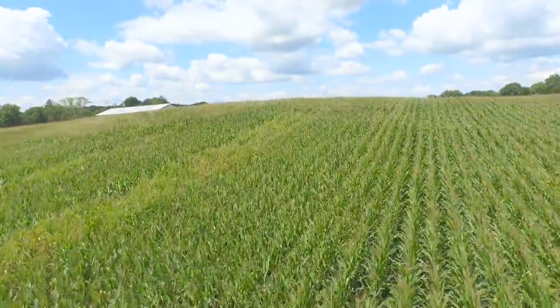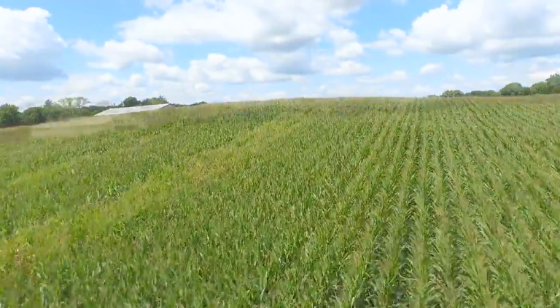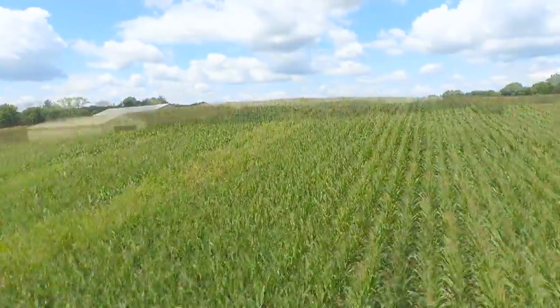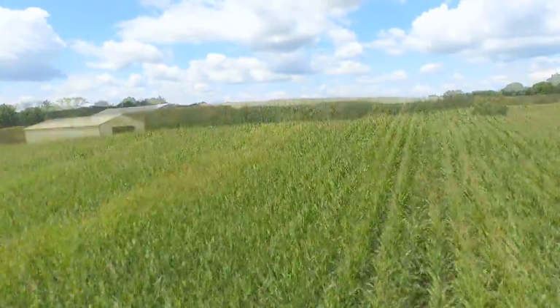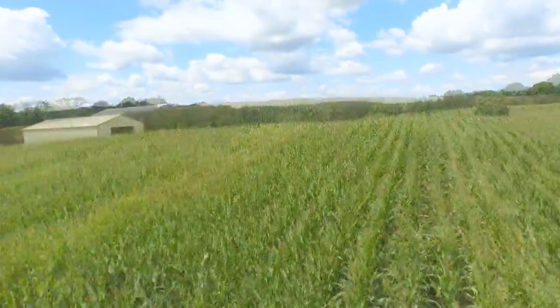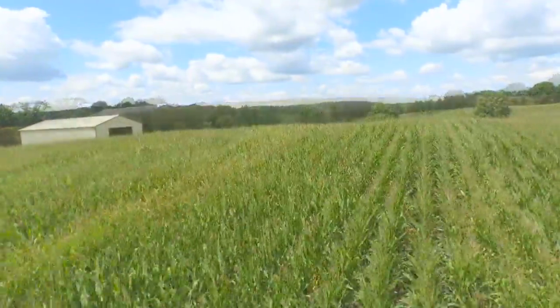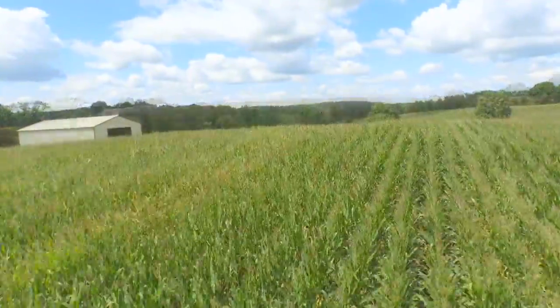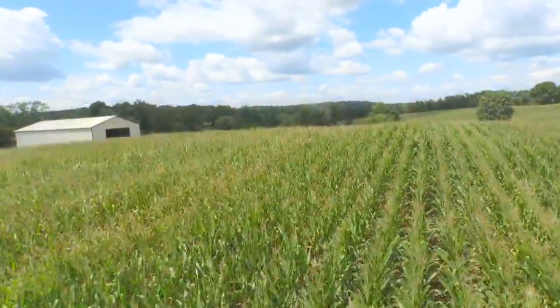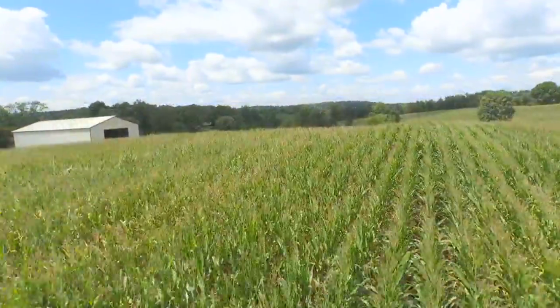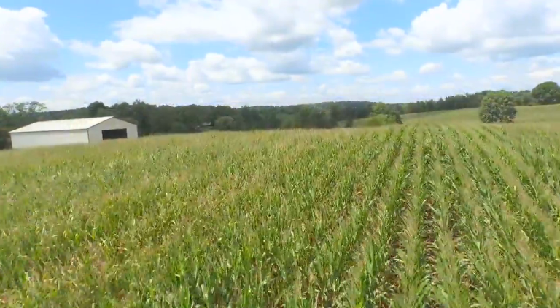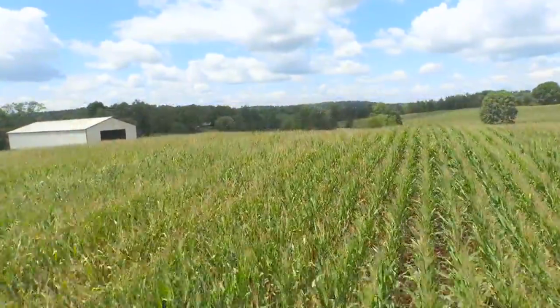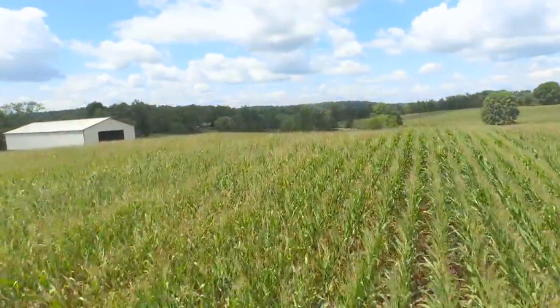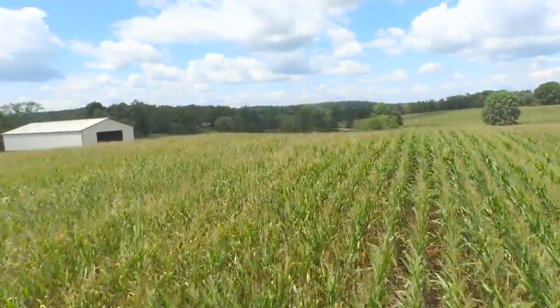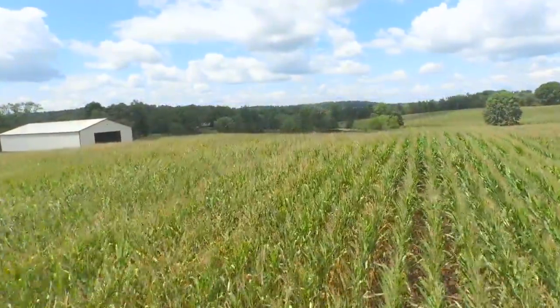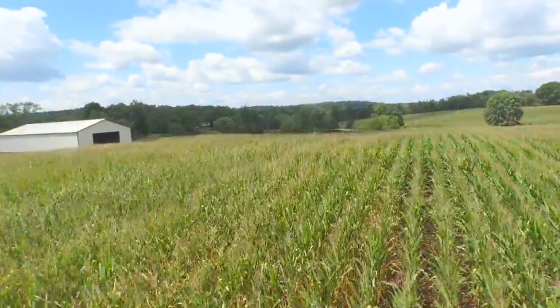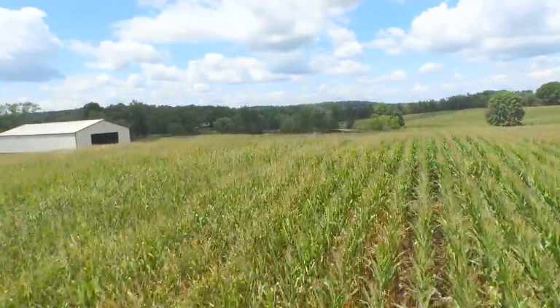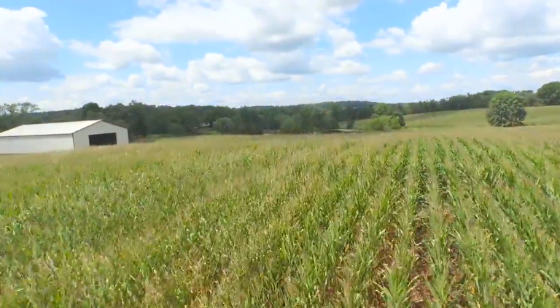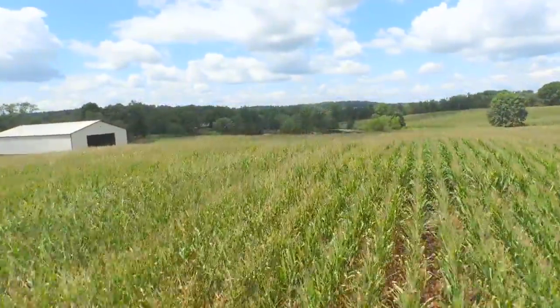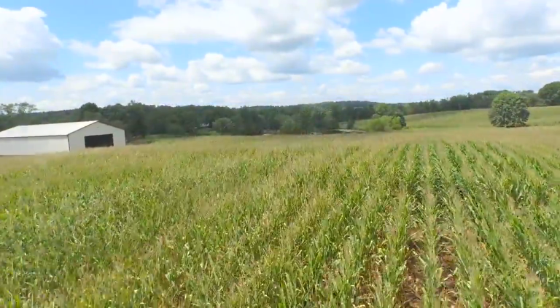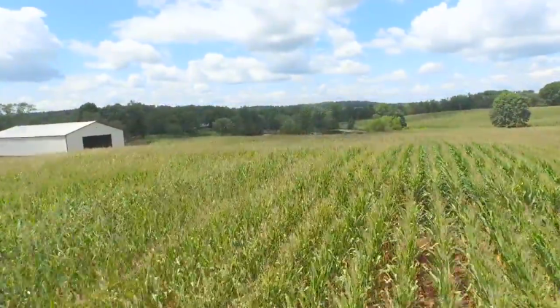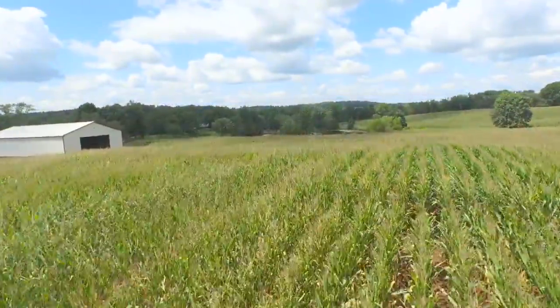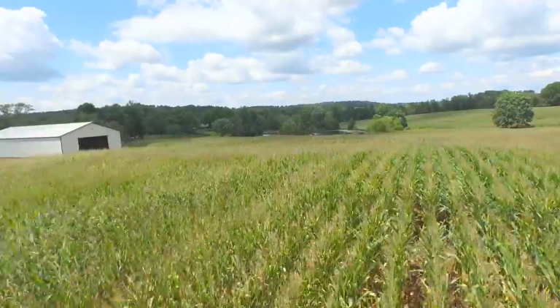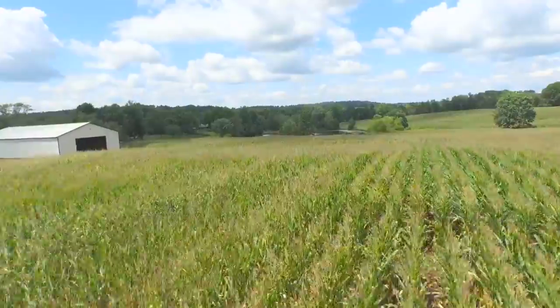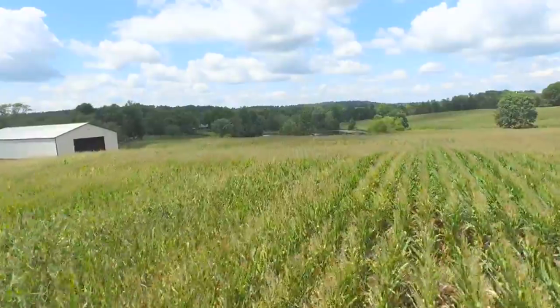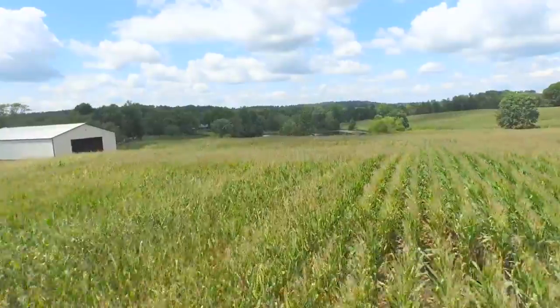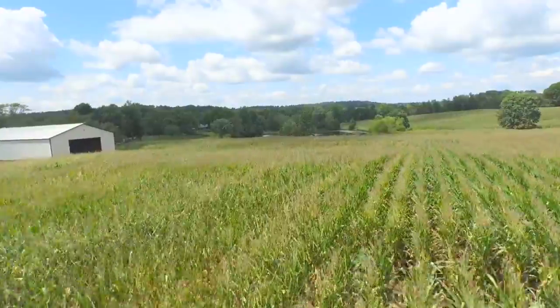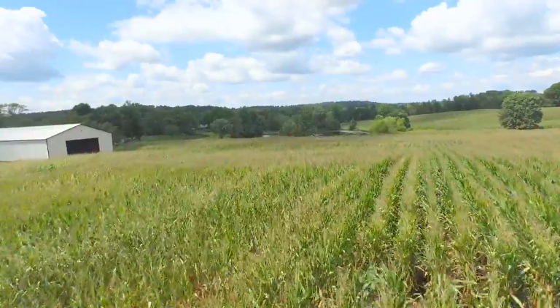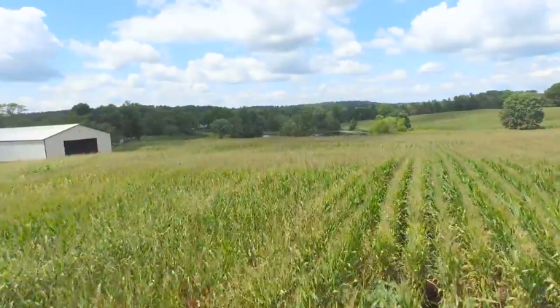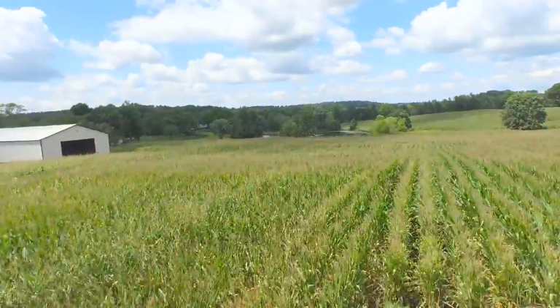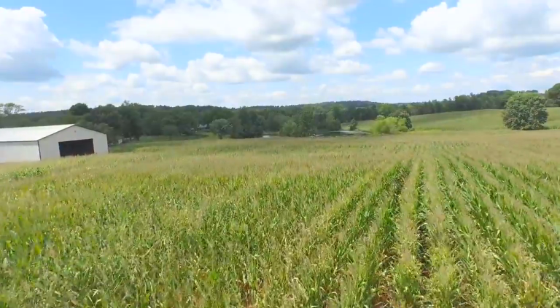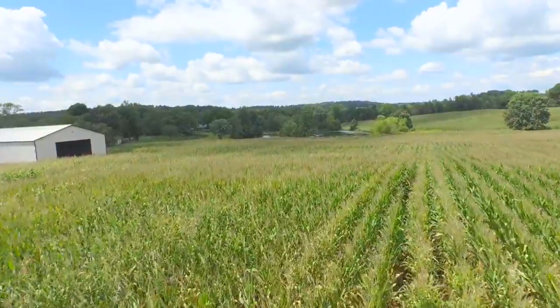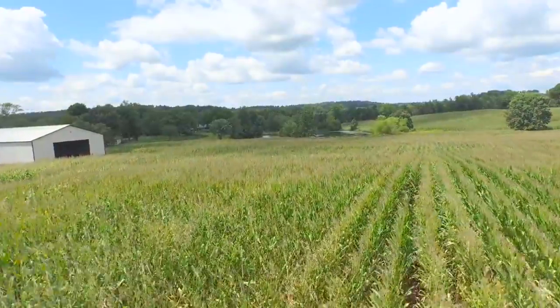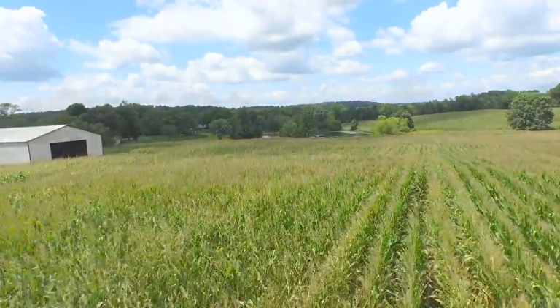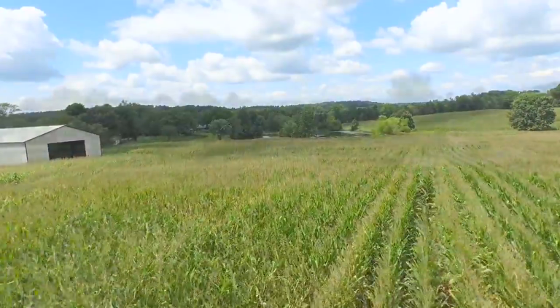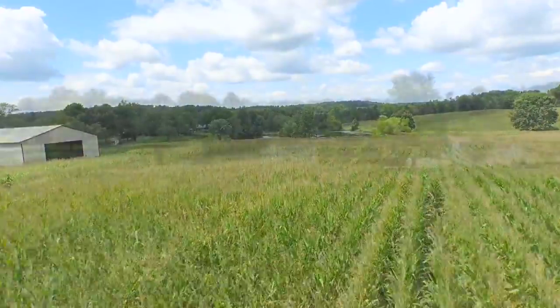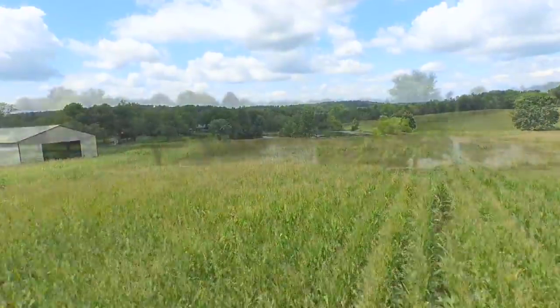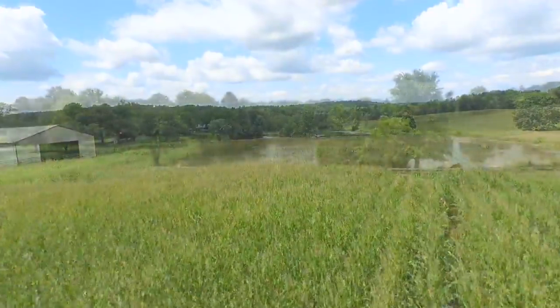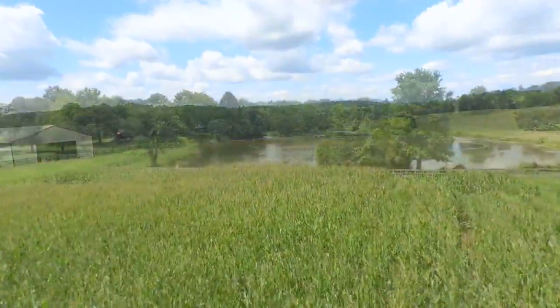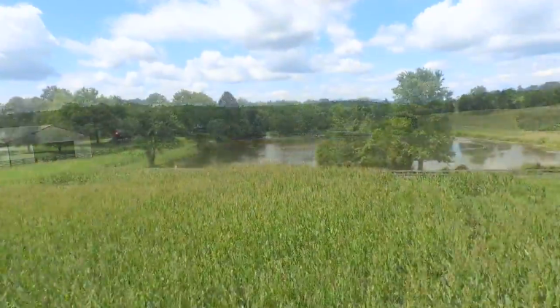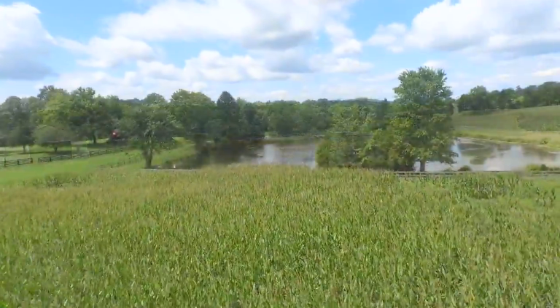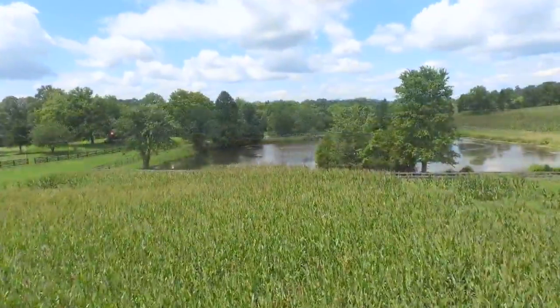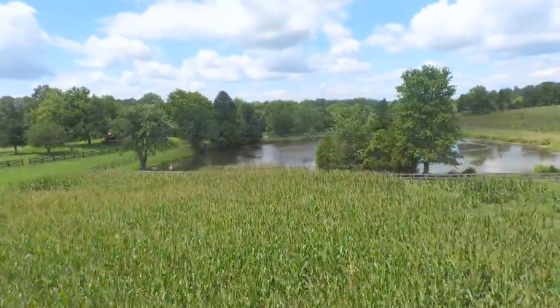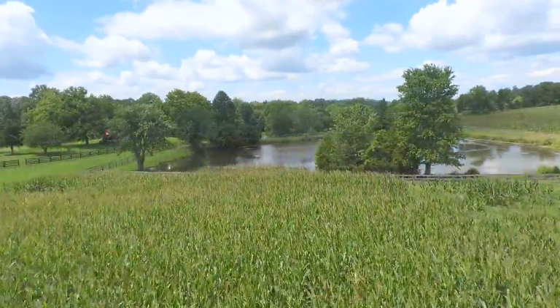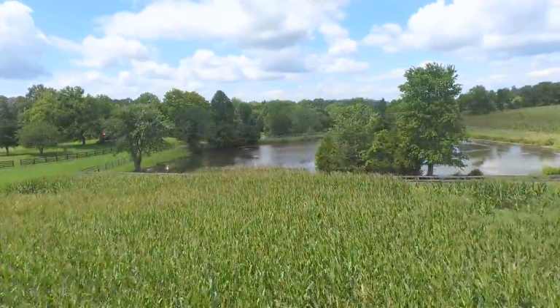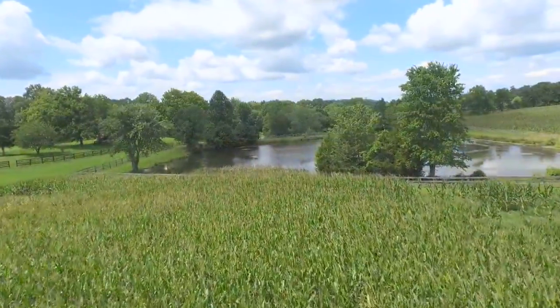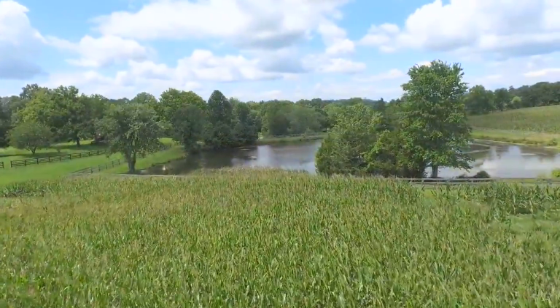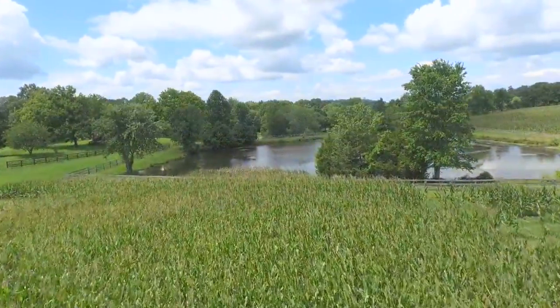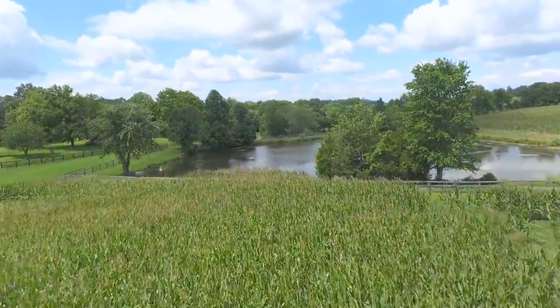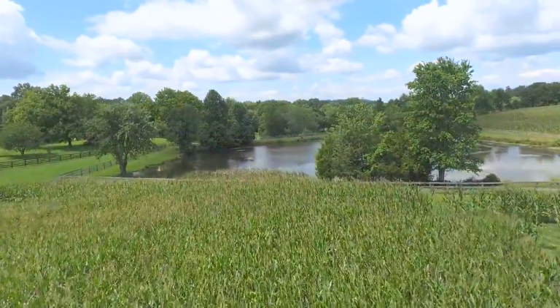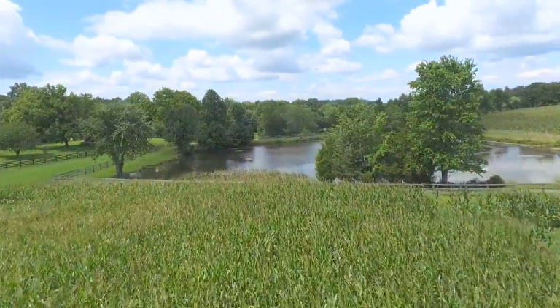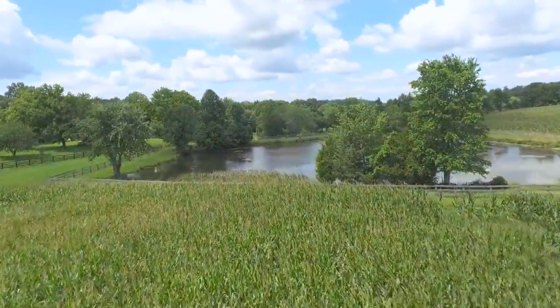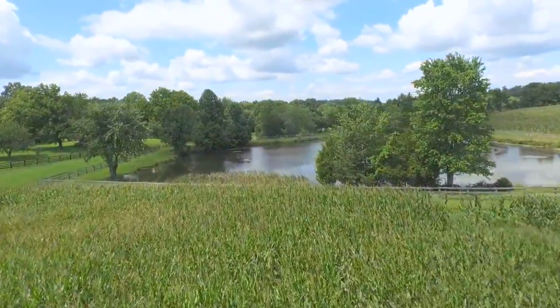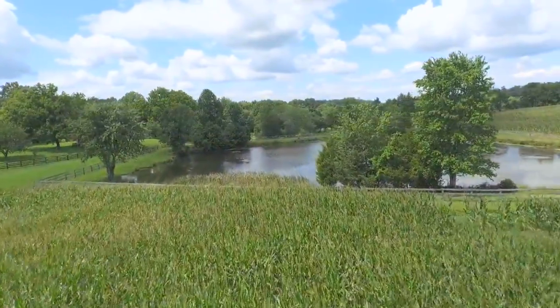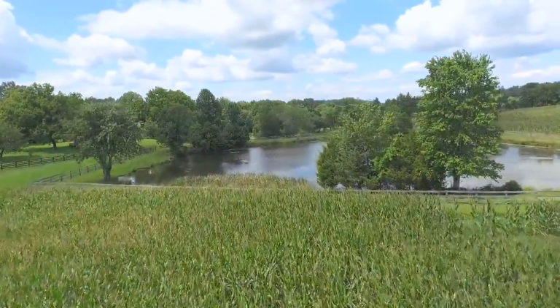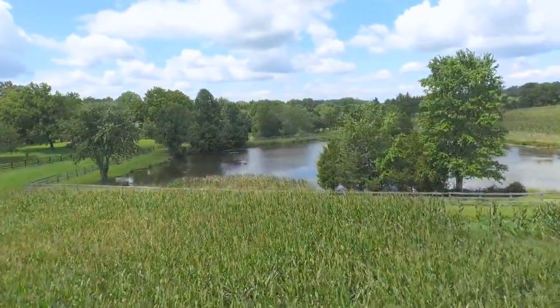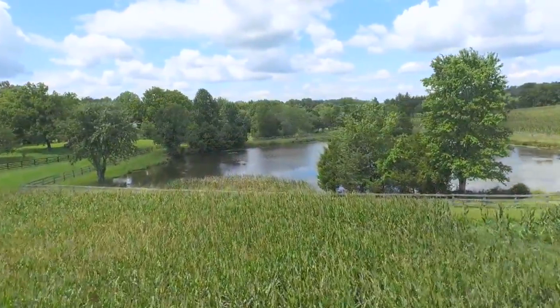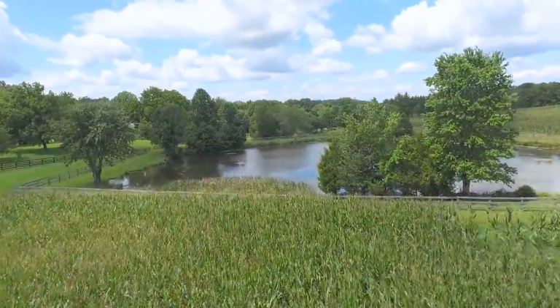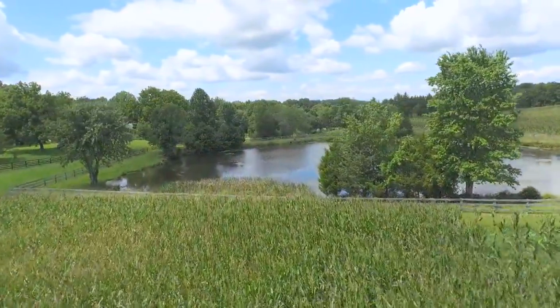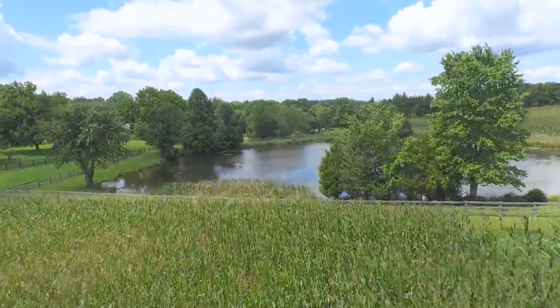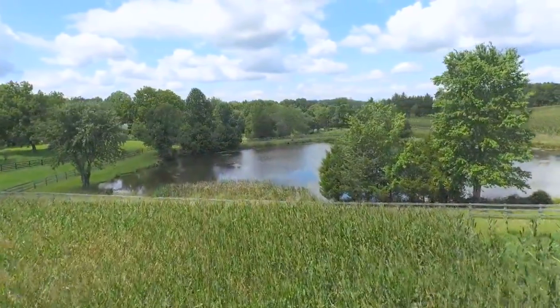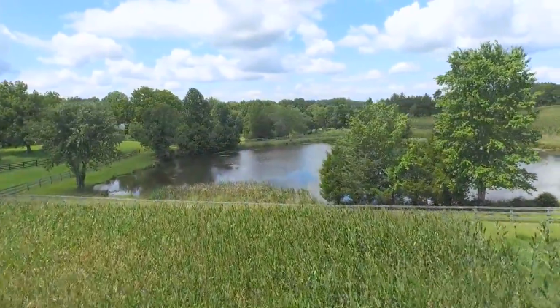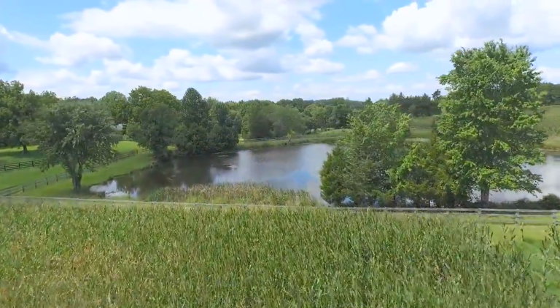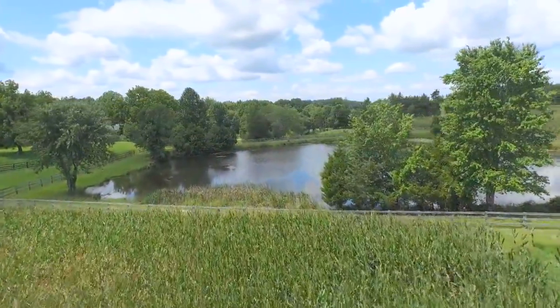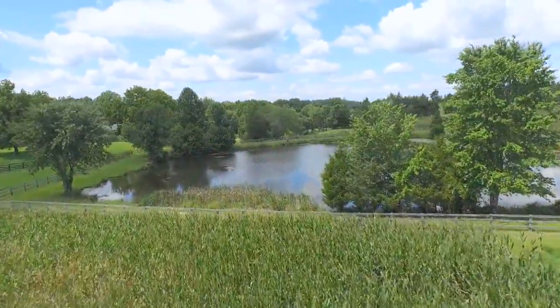Over the years, grapes, corn, barley and more have grown bountifully from the farm's fertile soils.